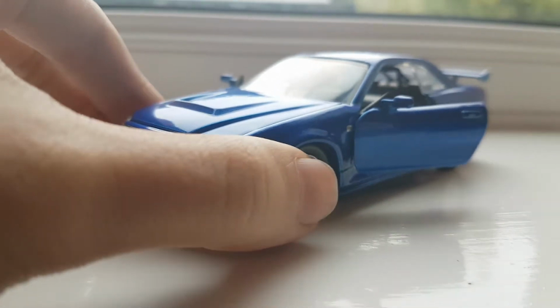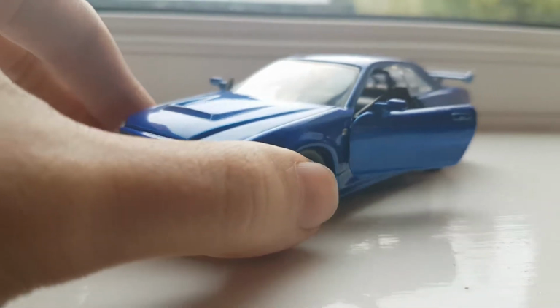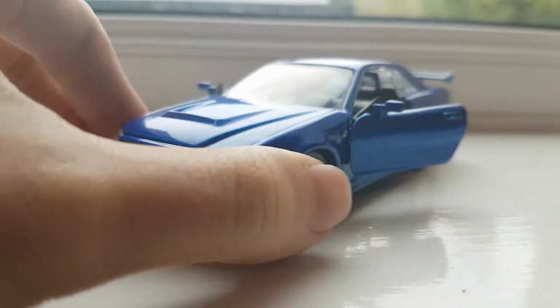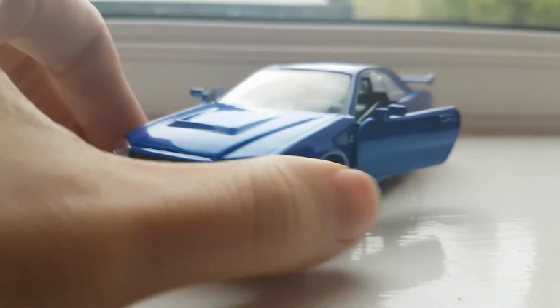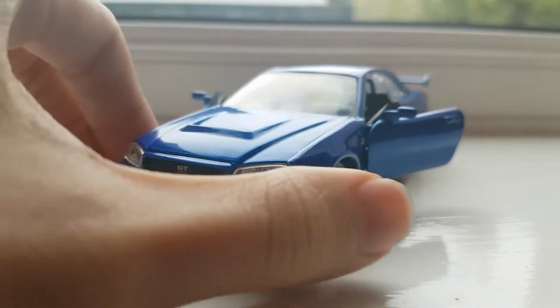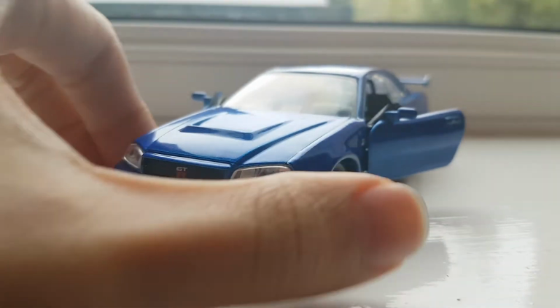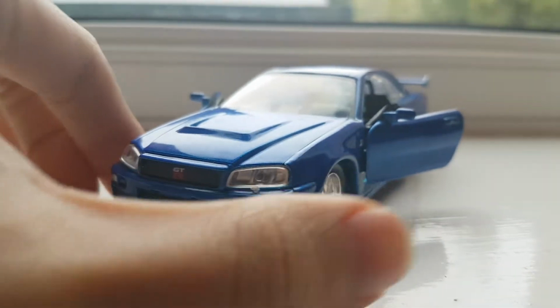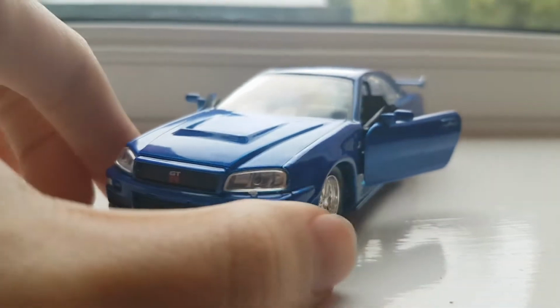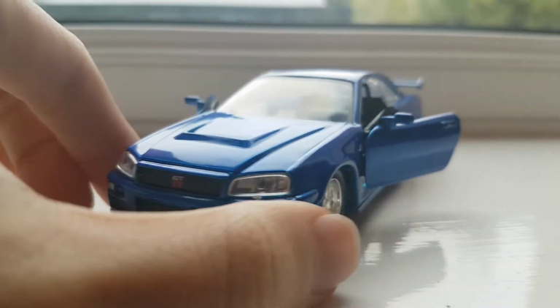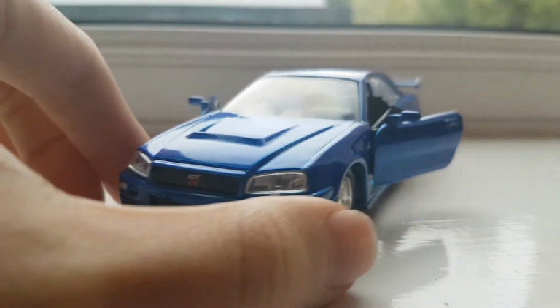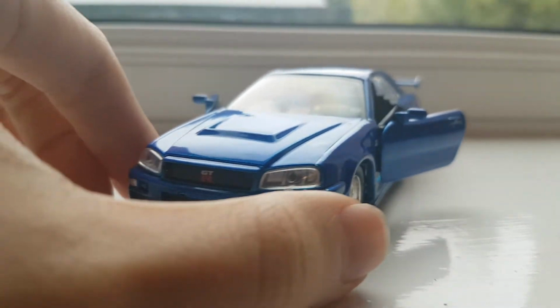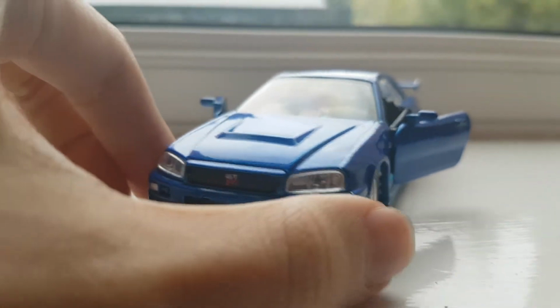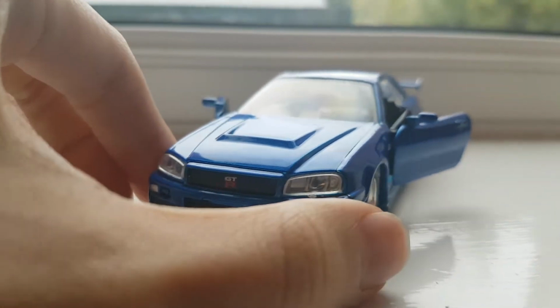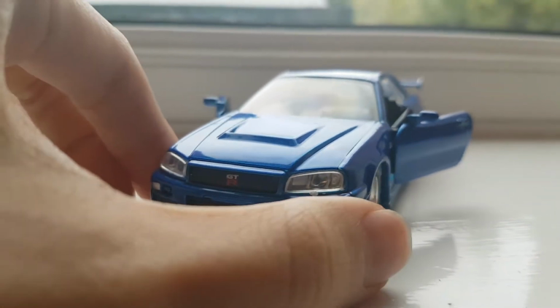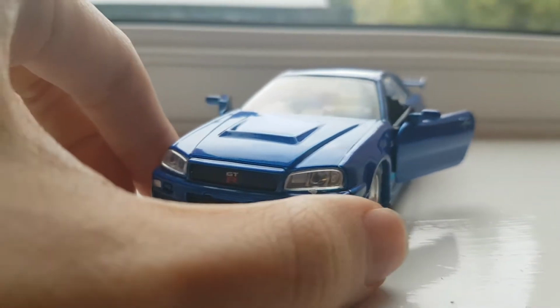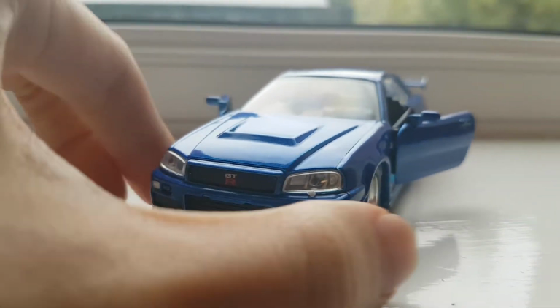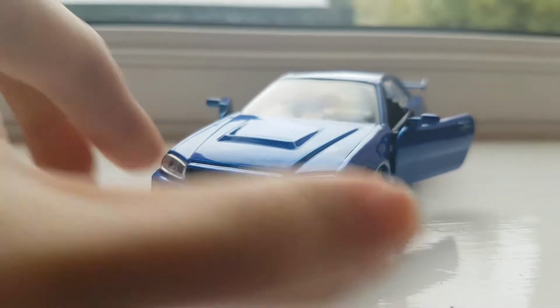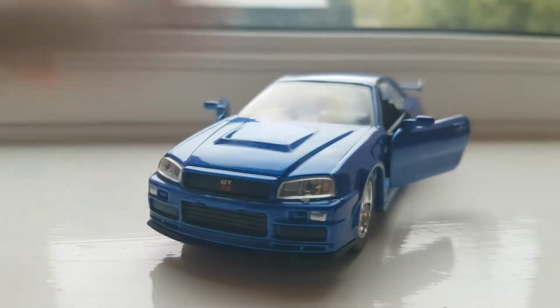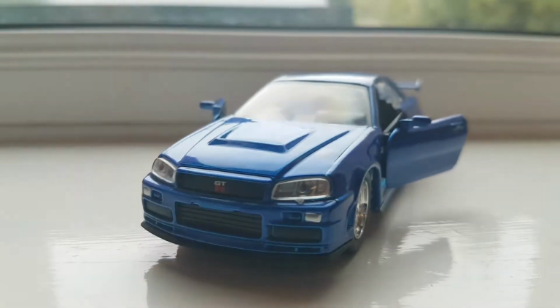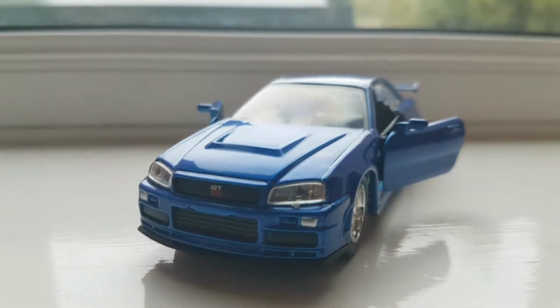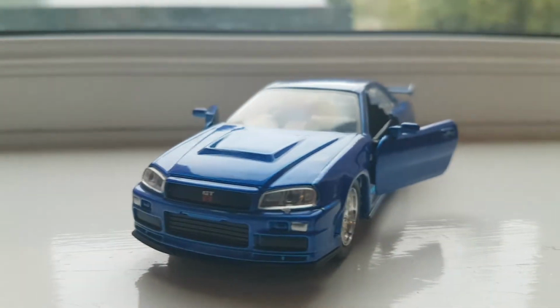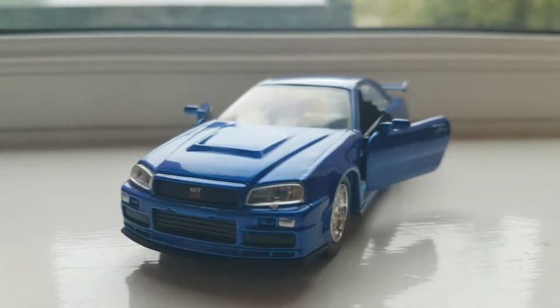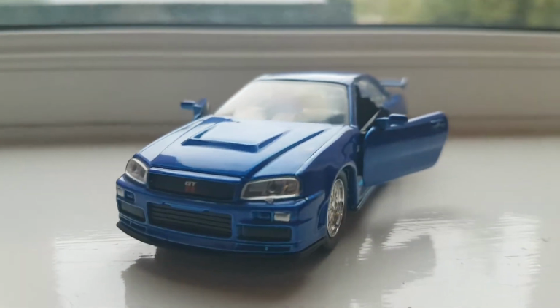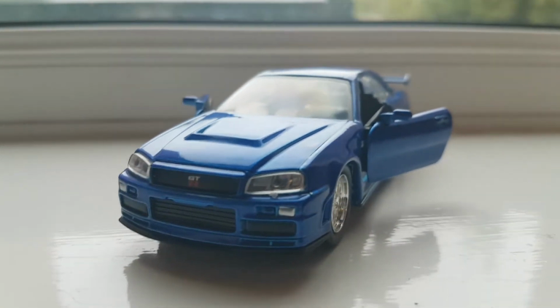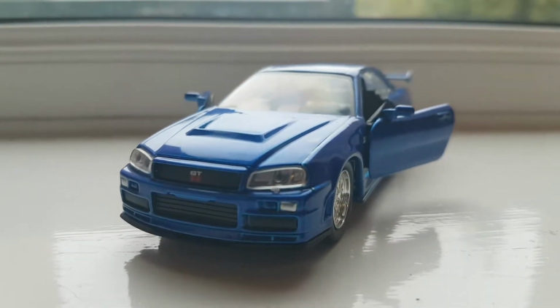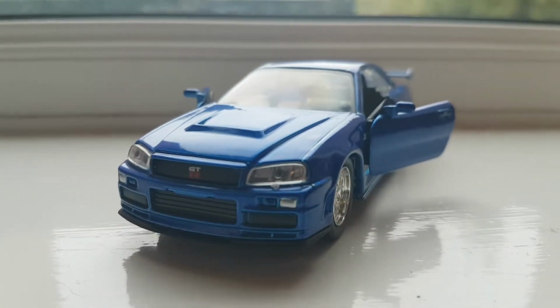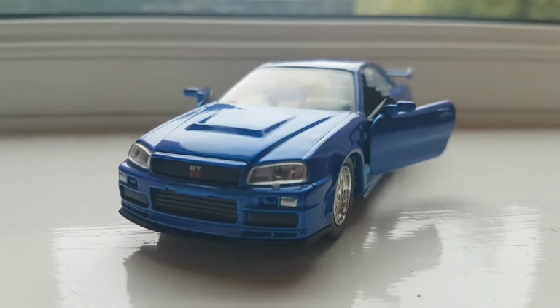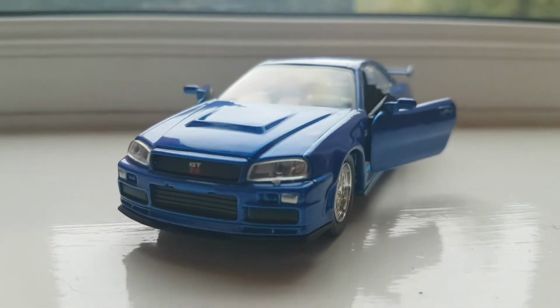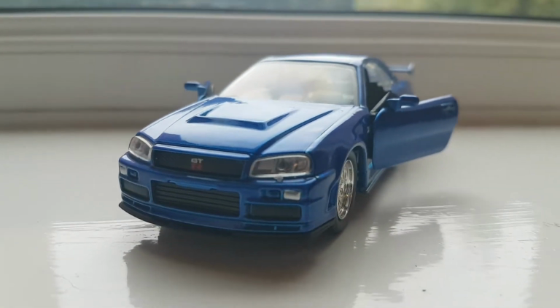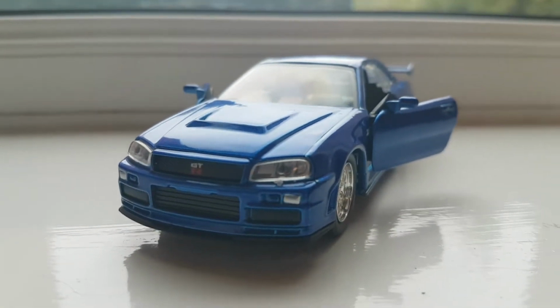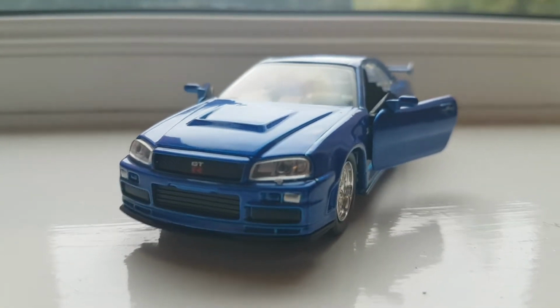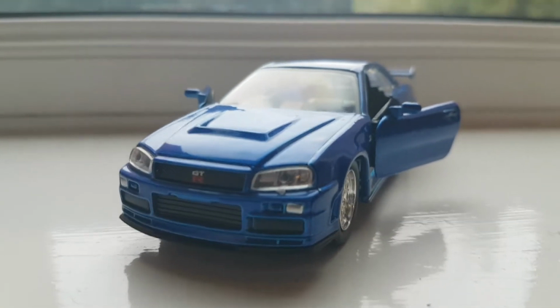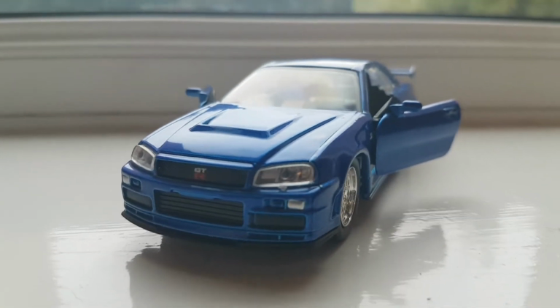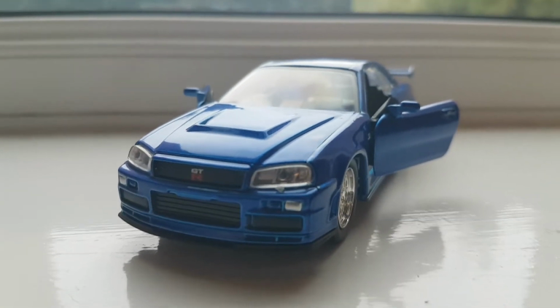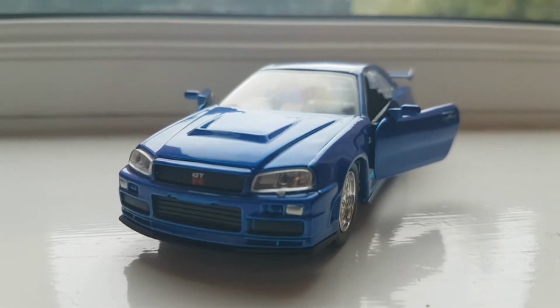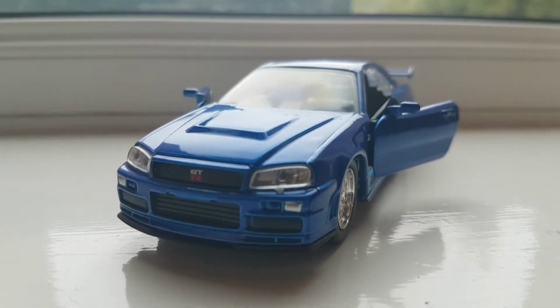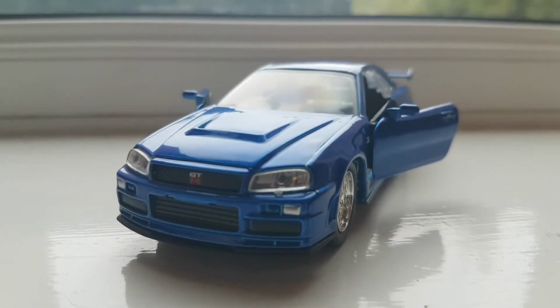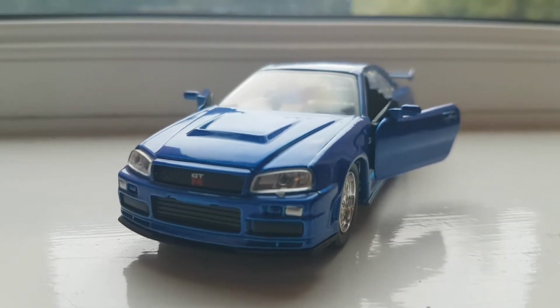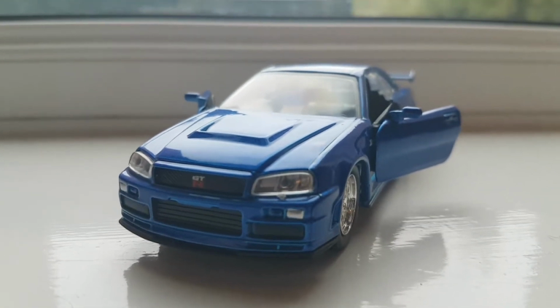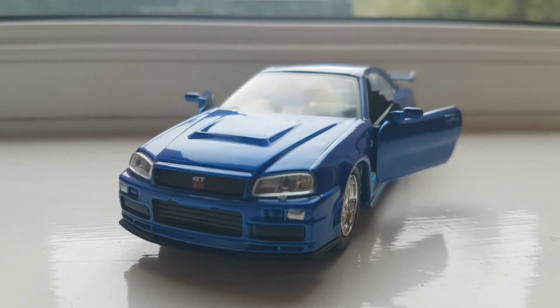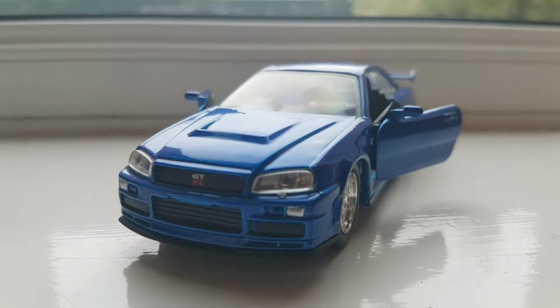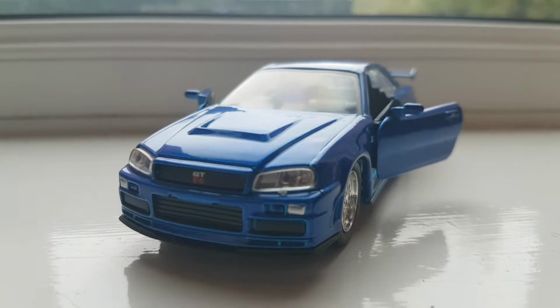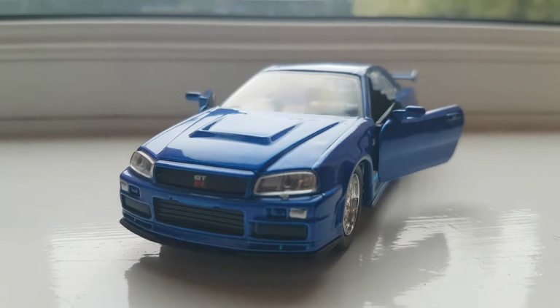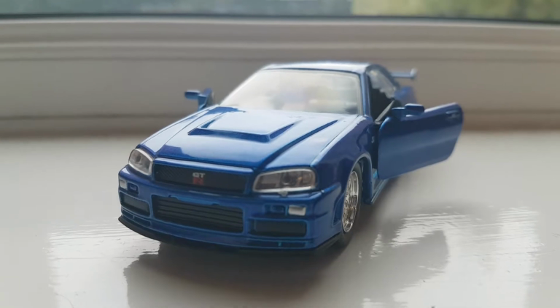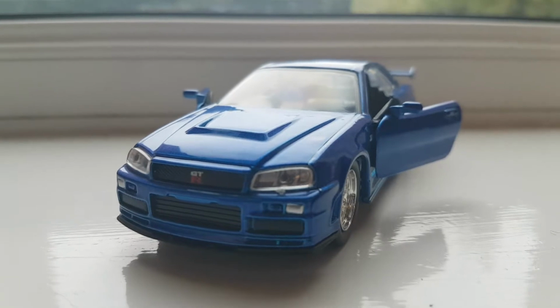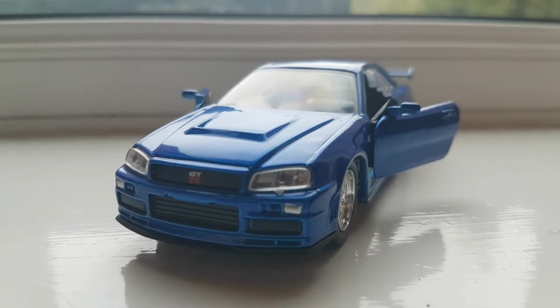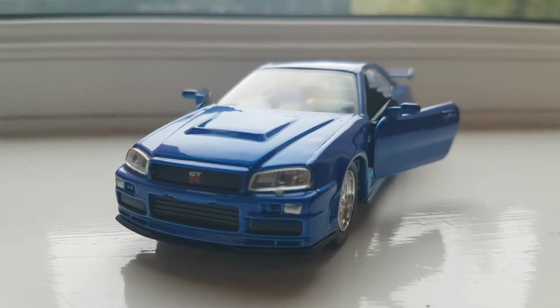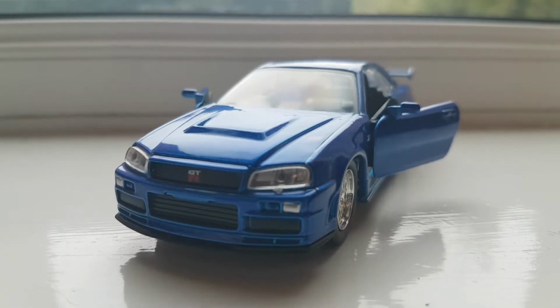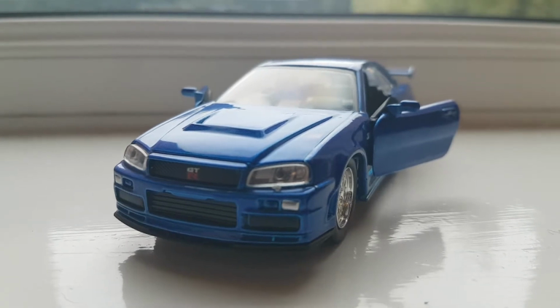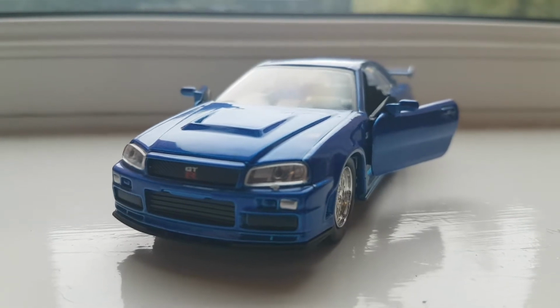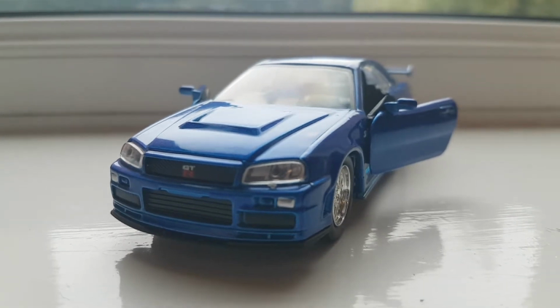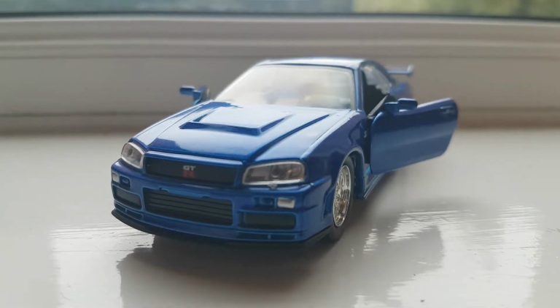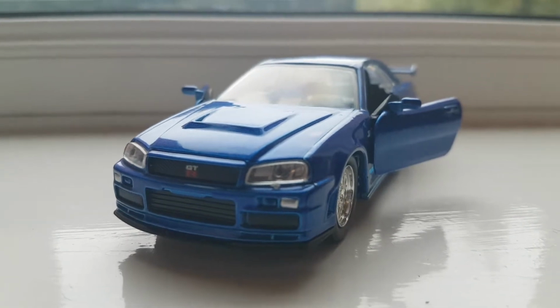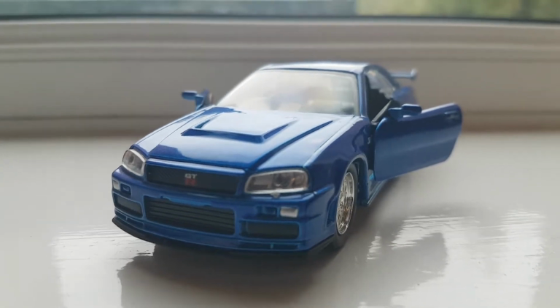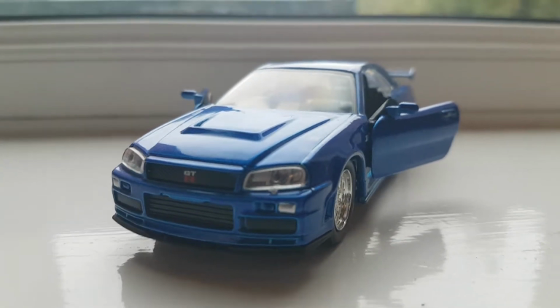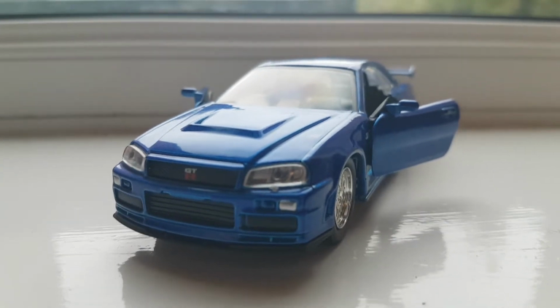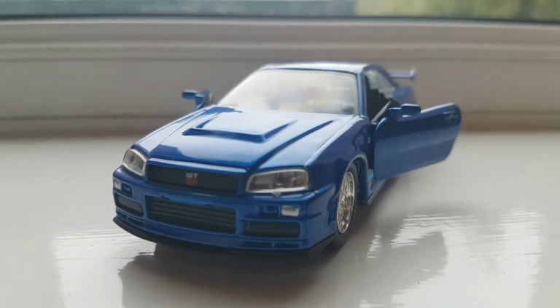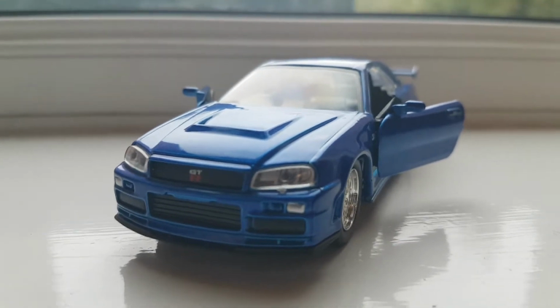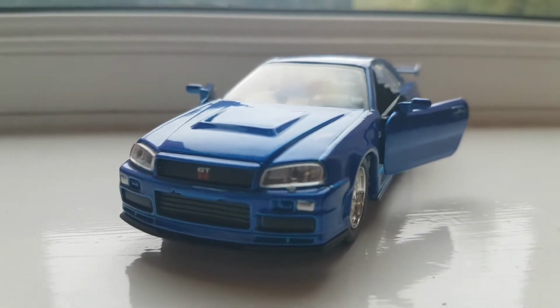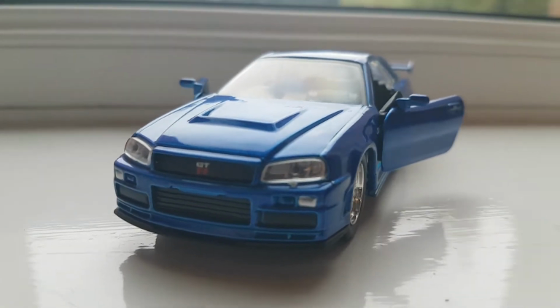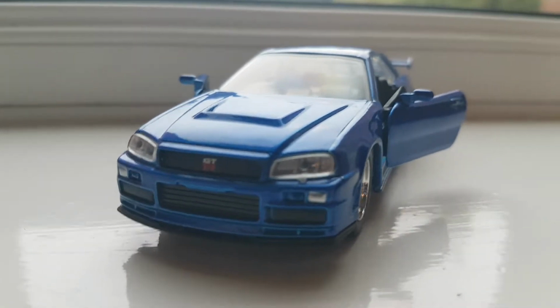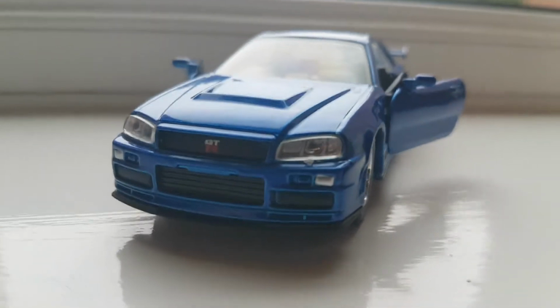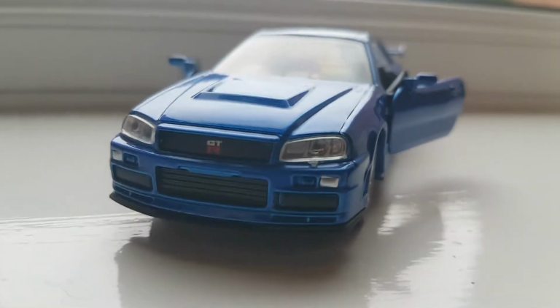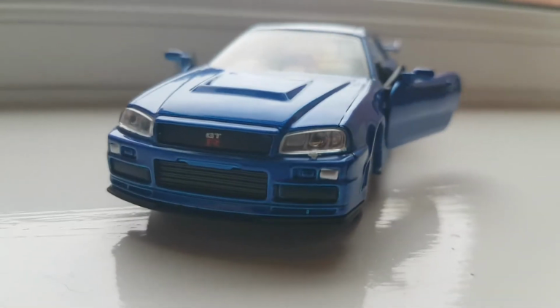This is the iconic Skyline GT-R that's been featured in Fast and Furious 4, the one driven by Paul Walker.